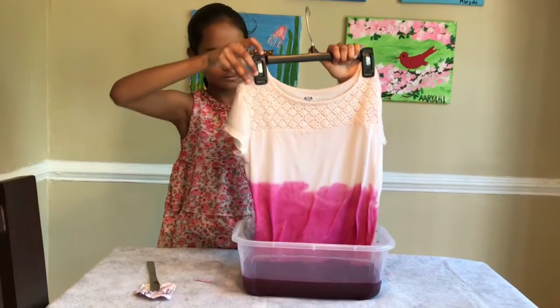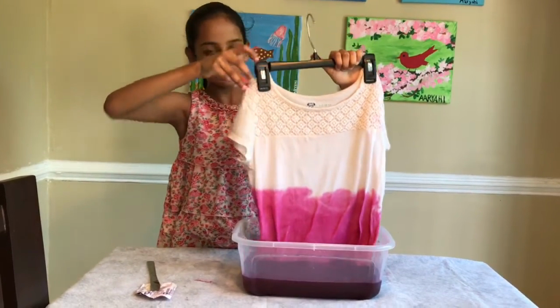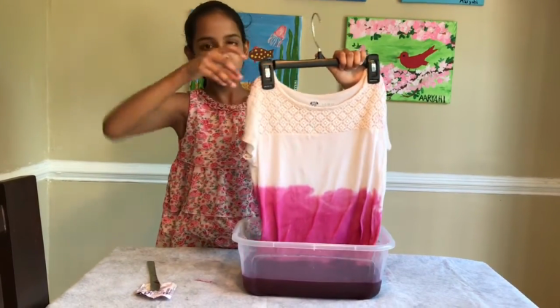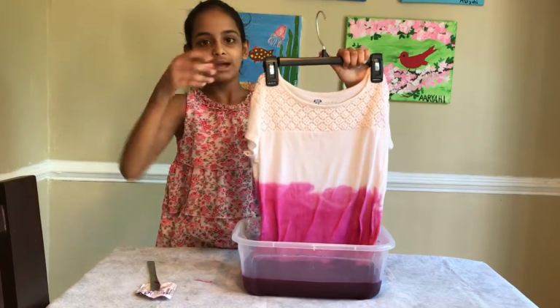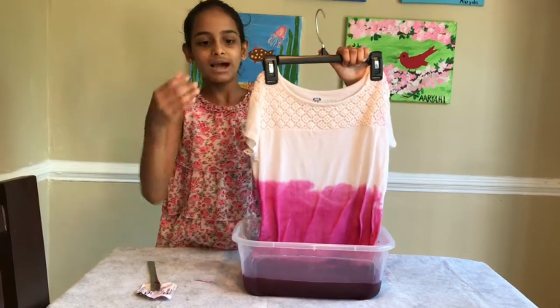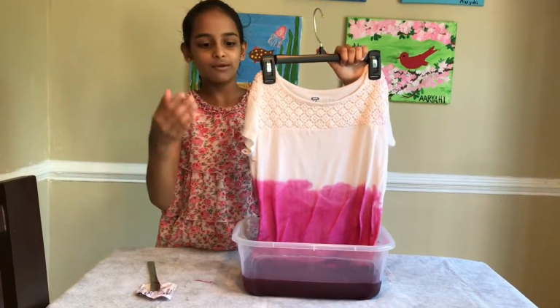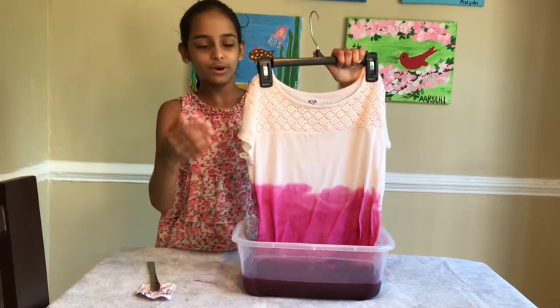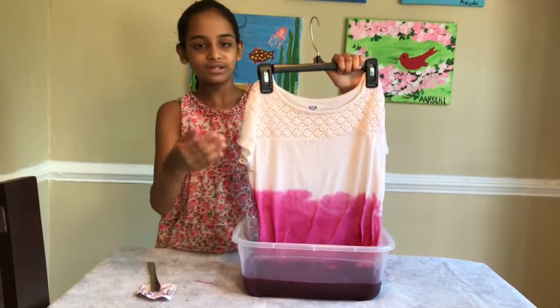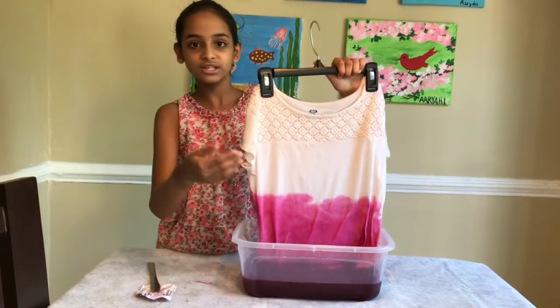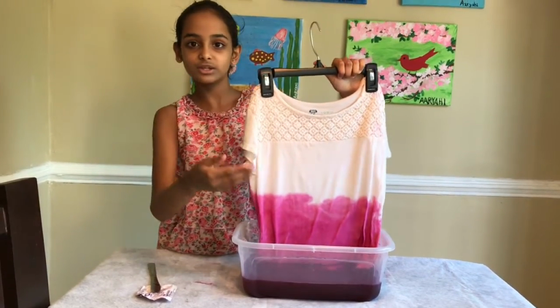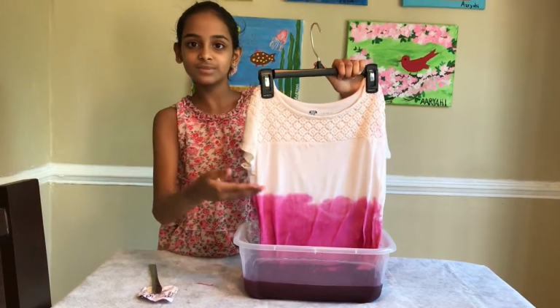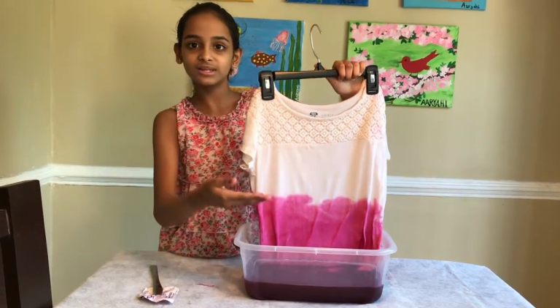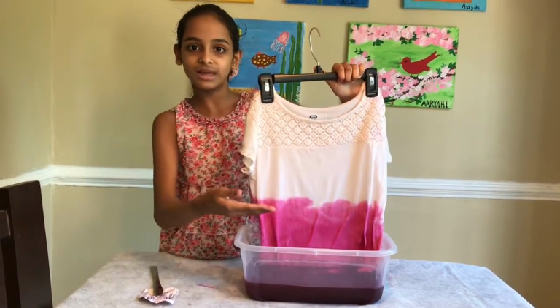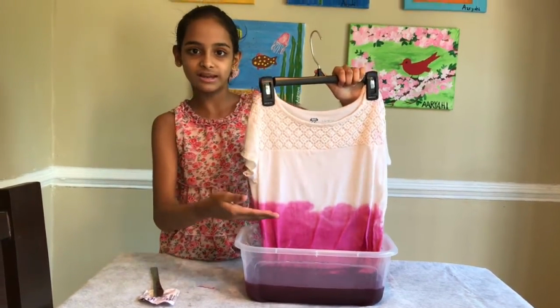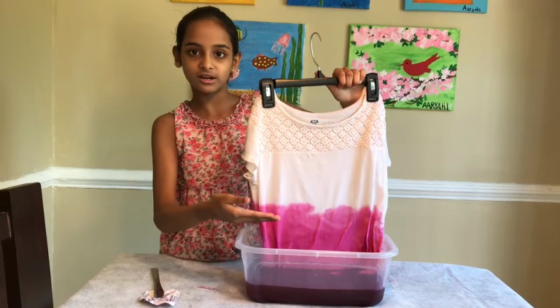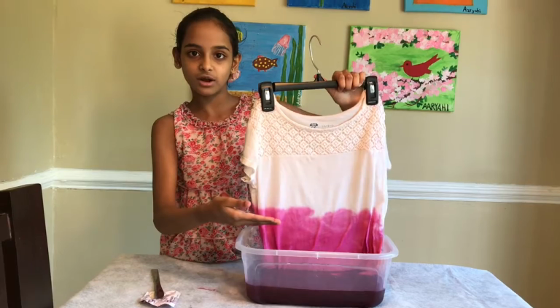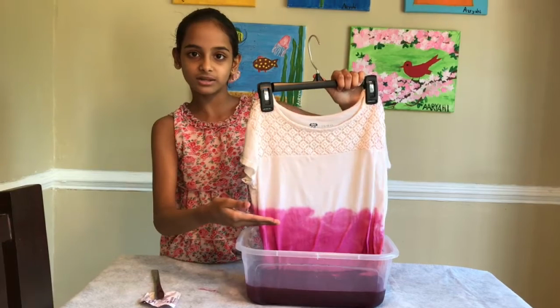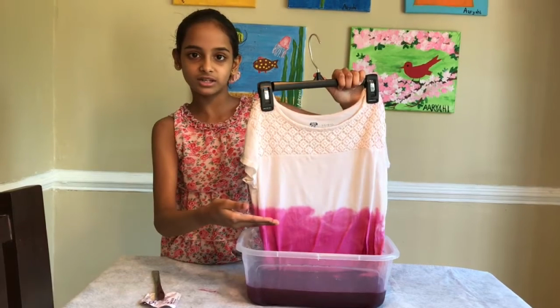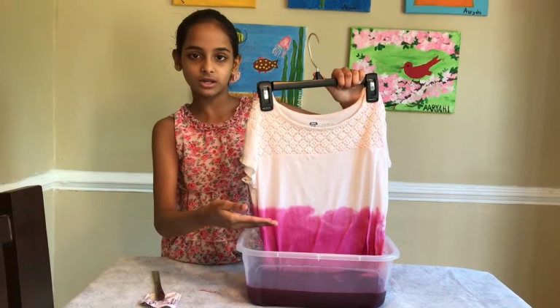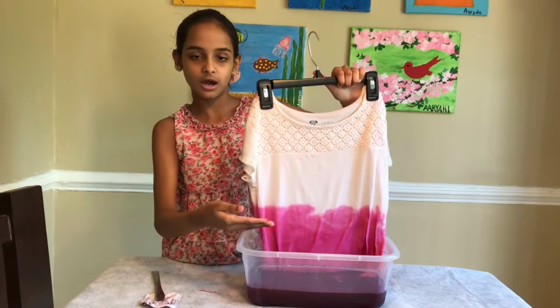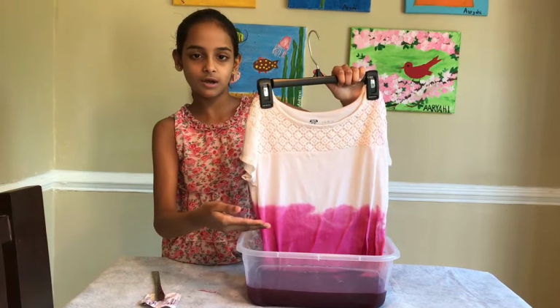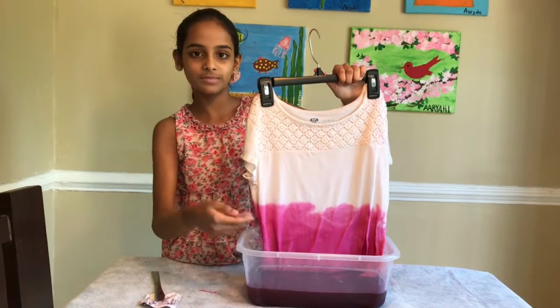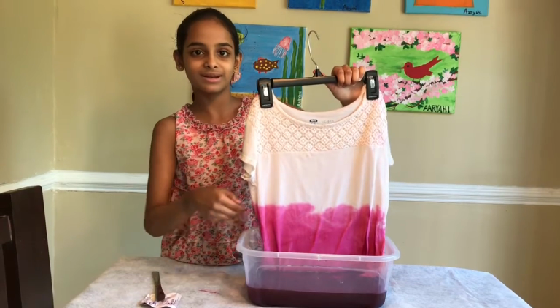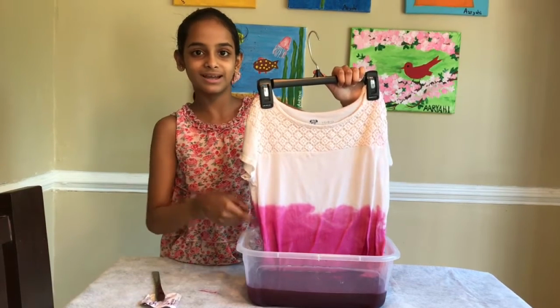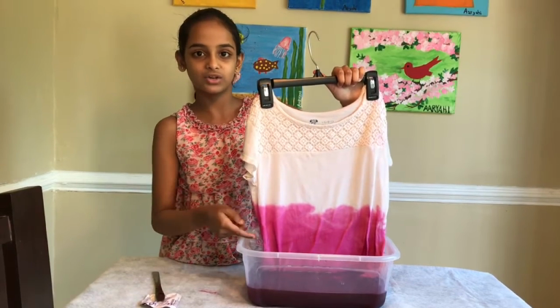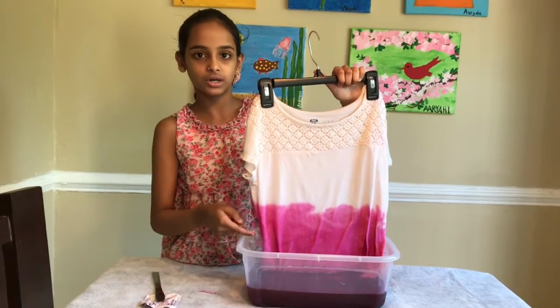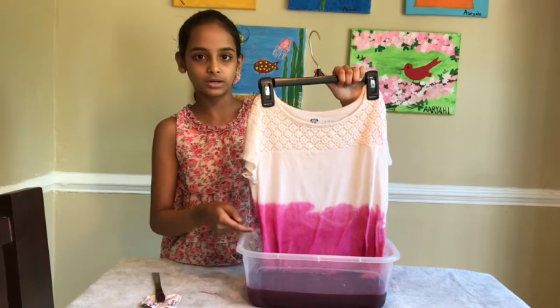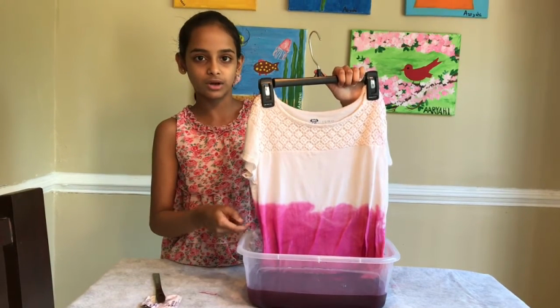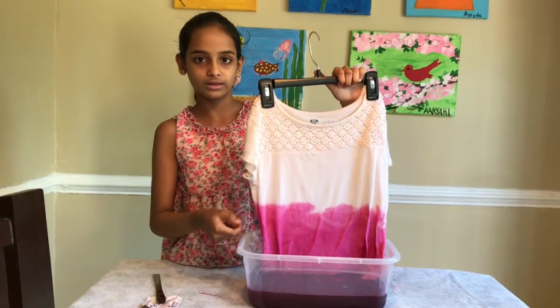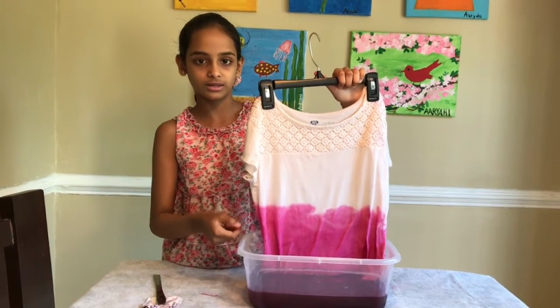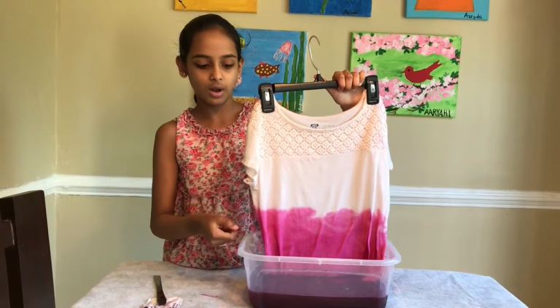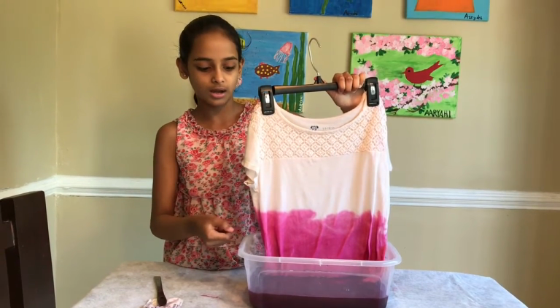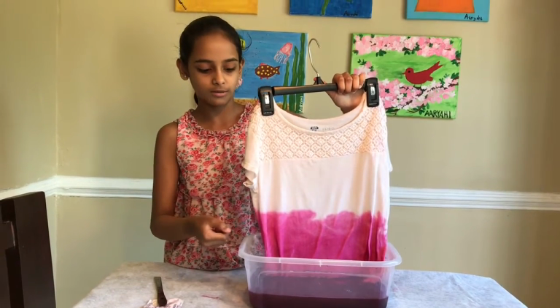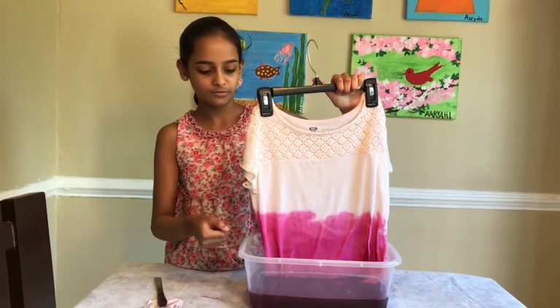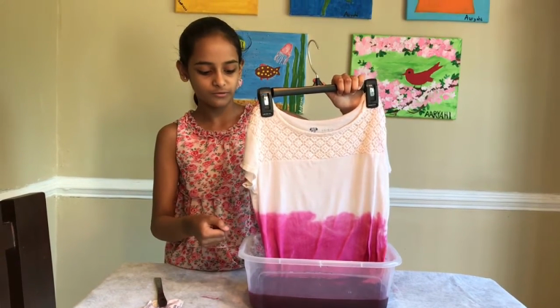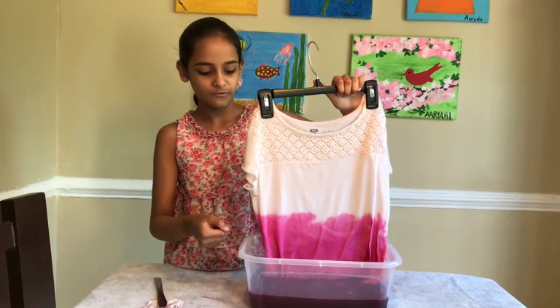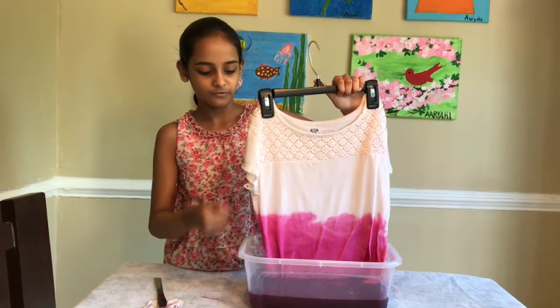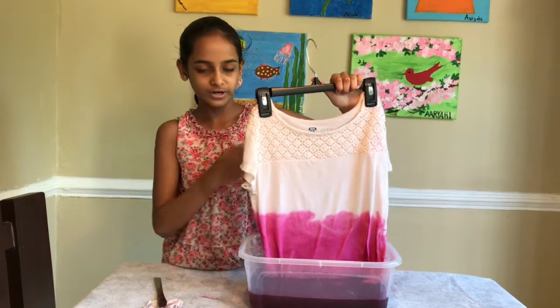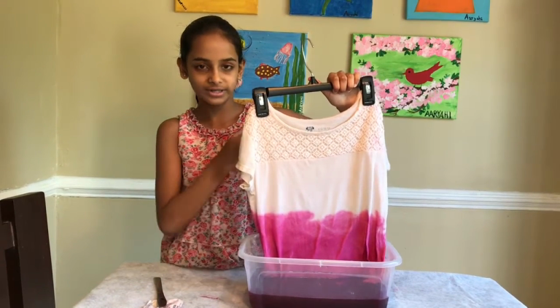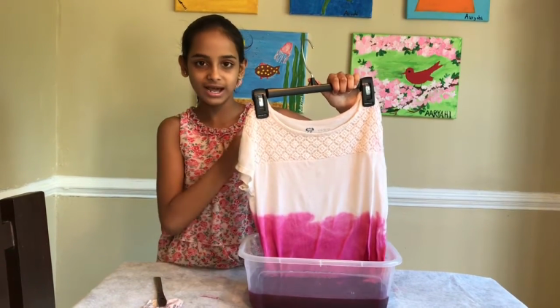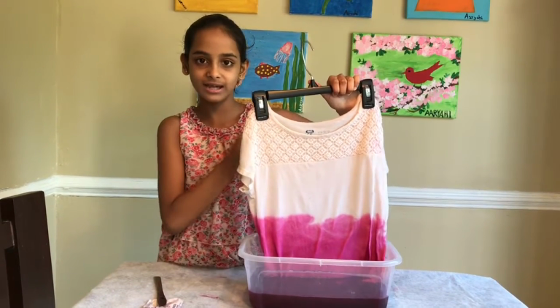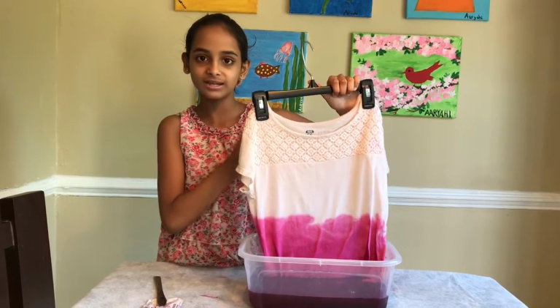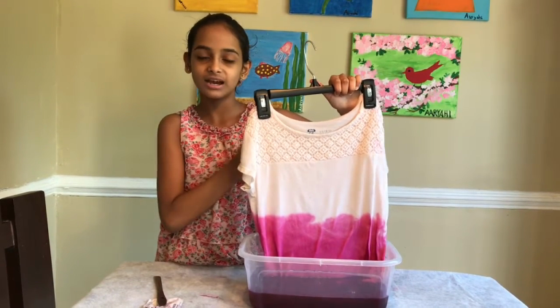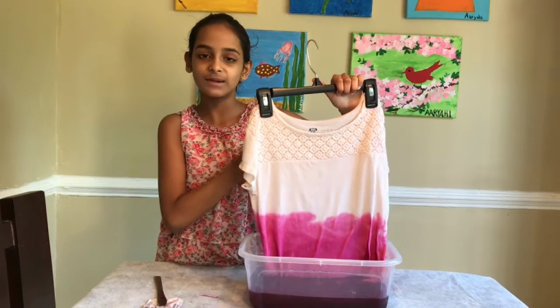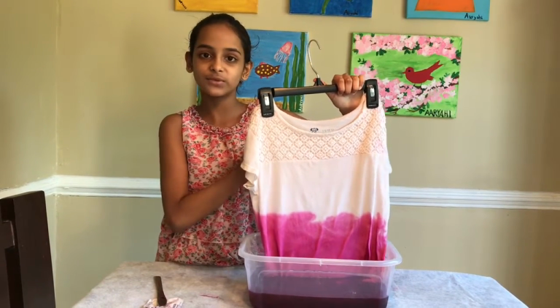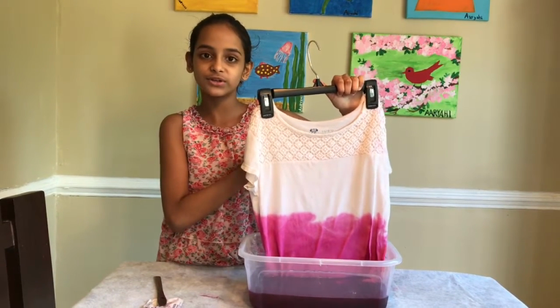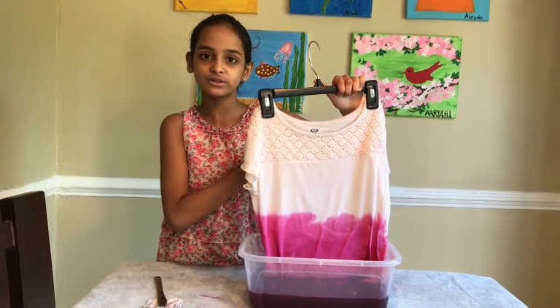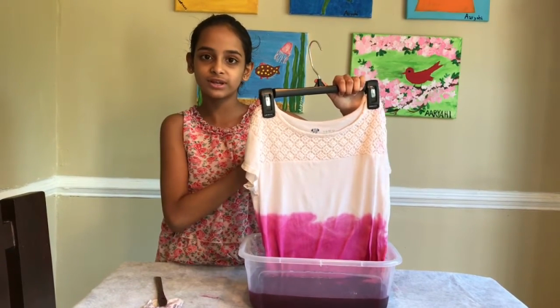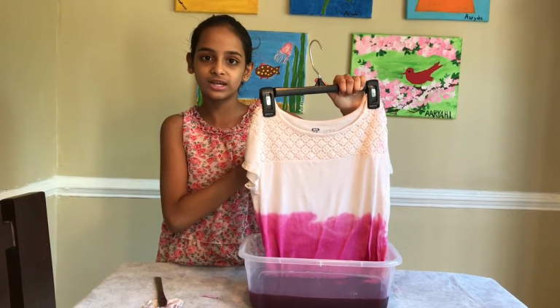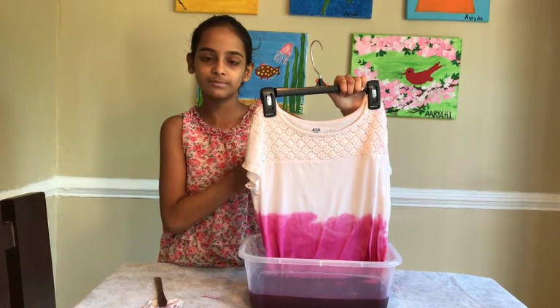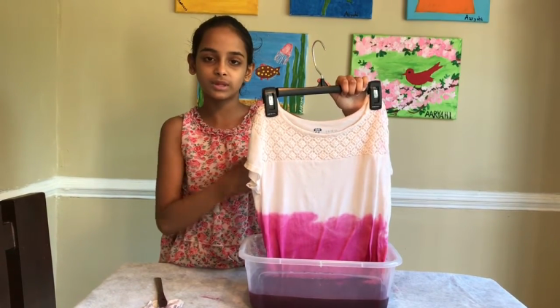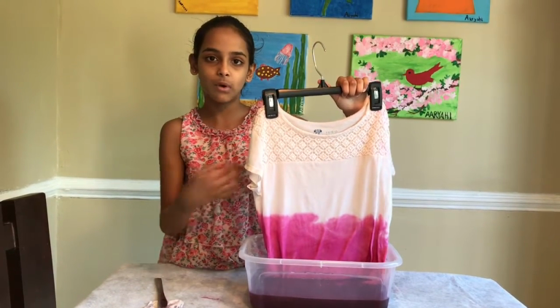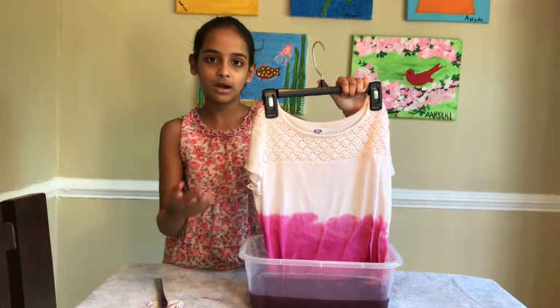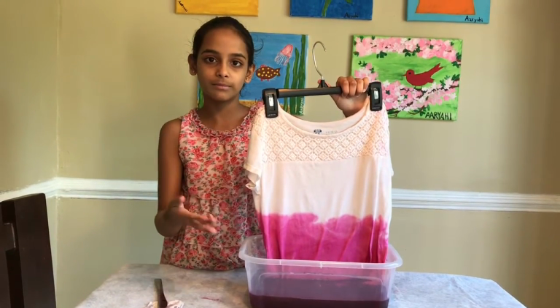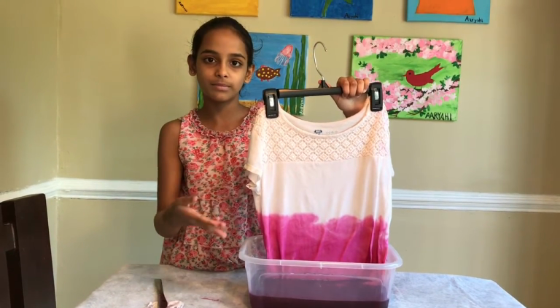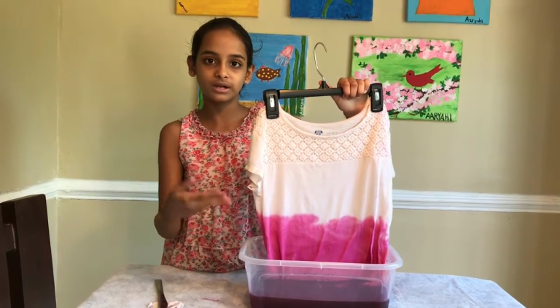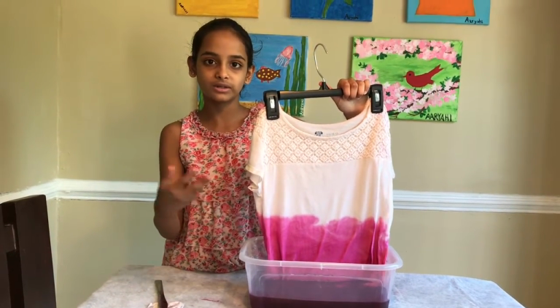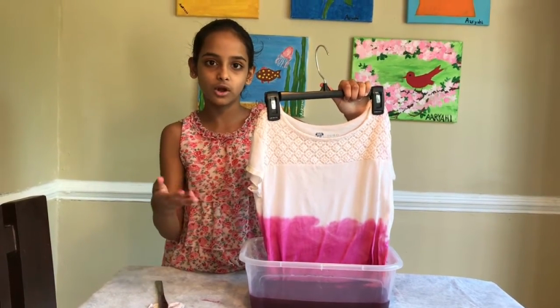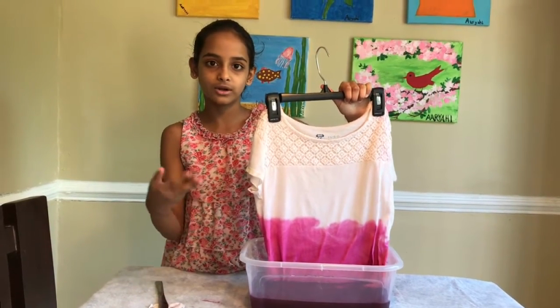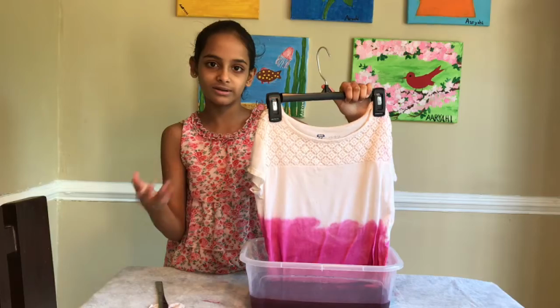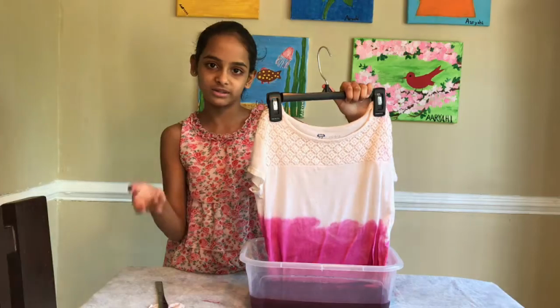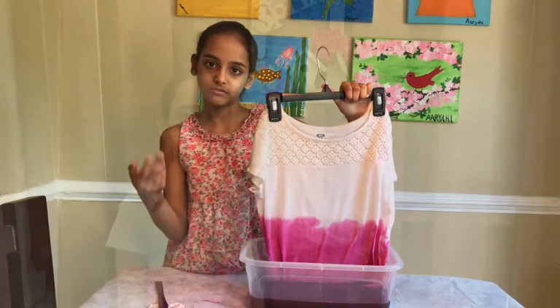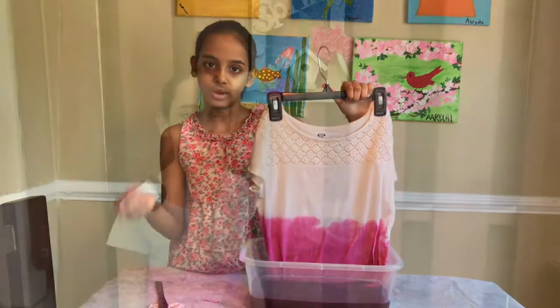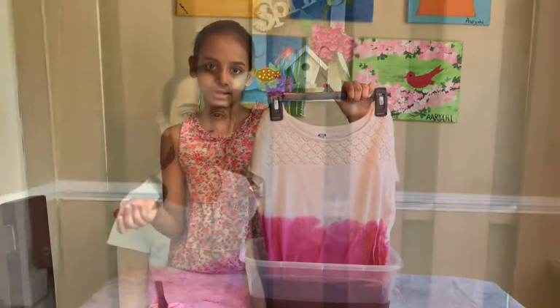I want it to be lighter on the top and darker on the bottom. For that, I'm going to keep the bottom in the water longer.